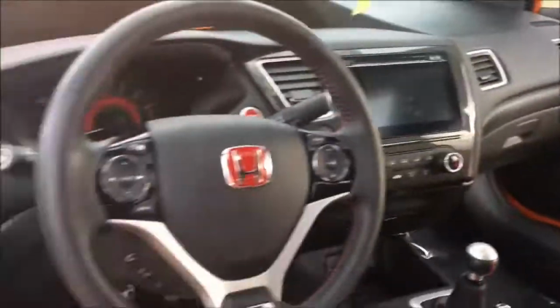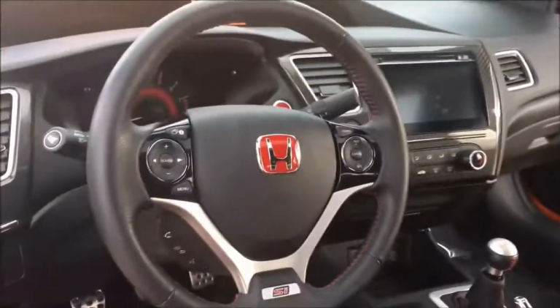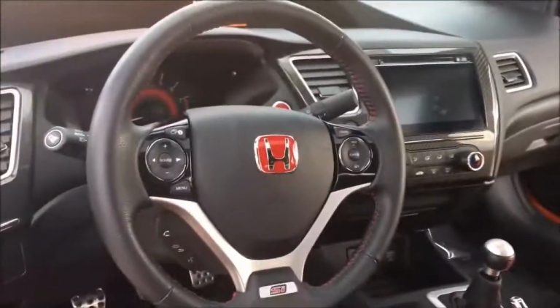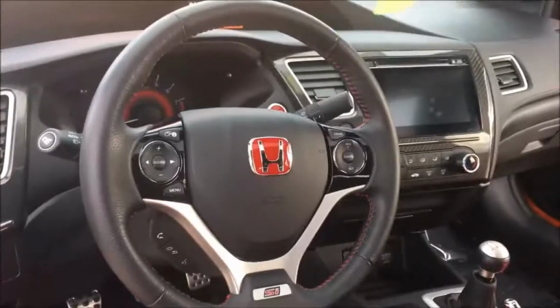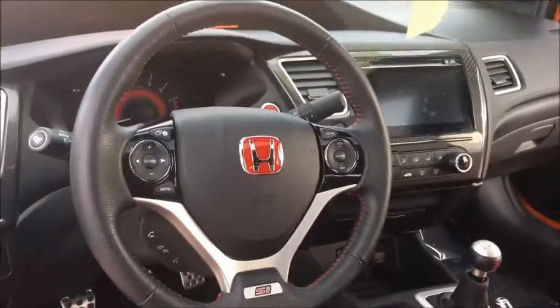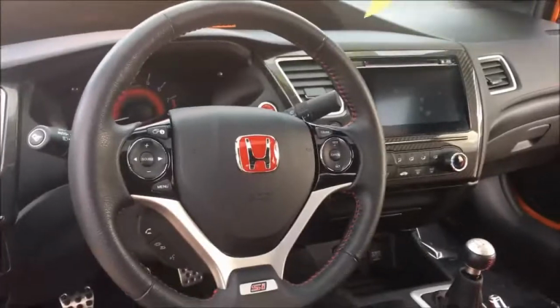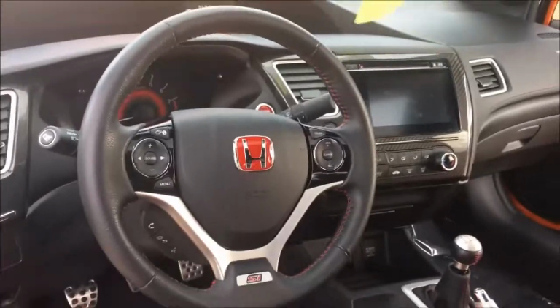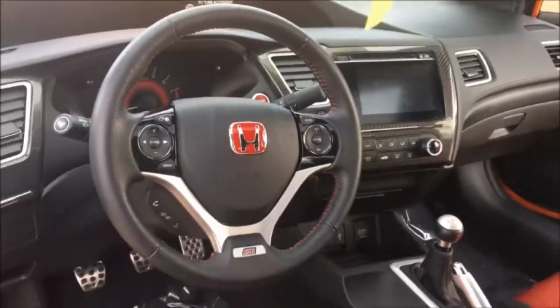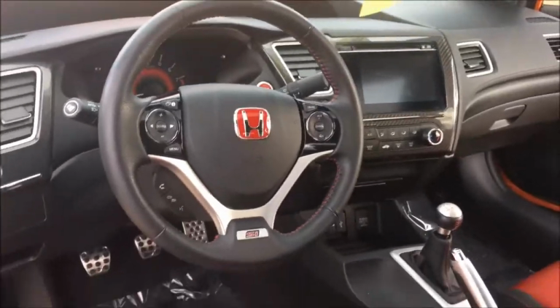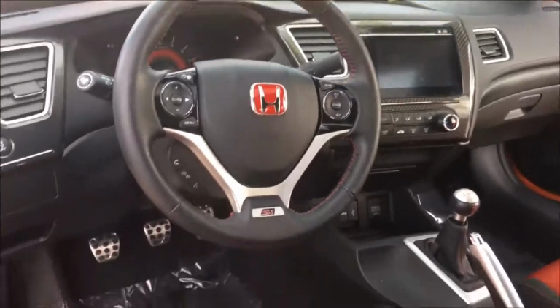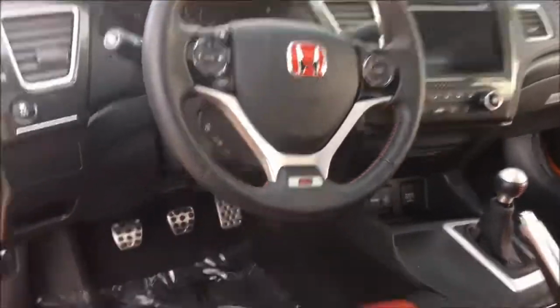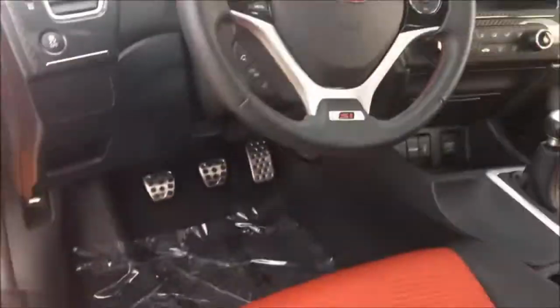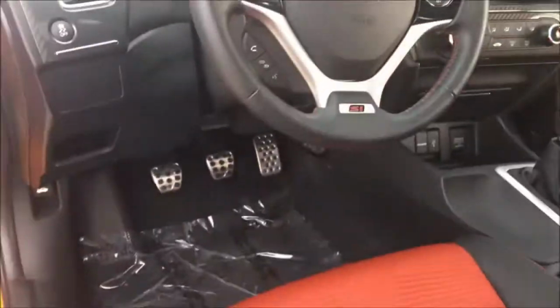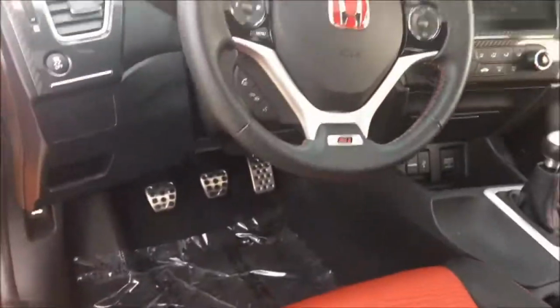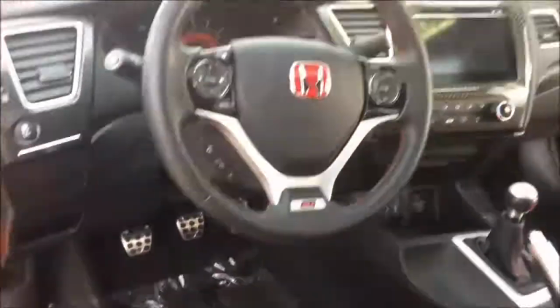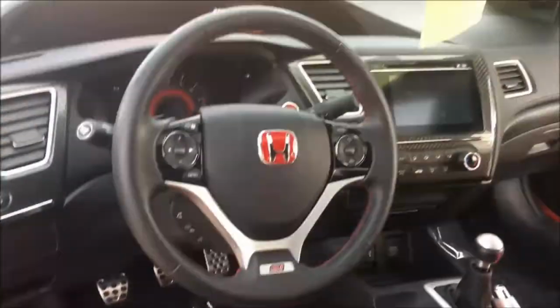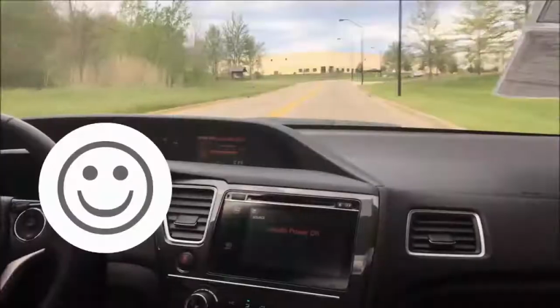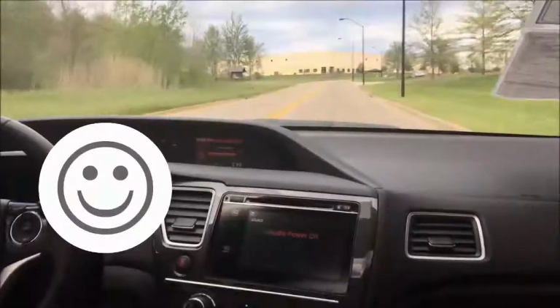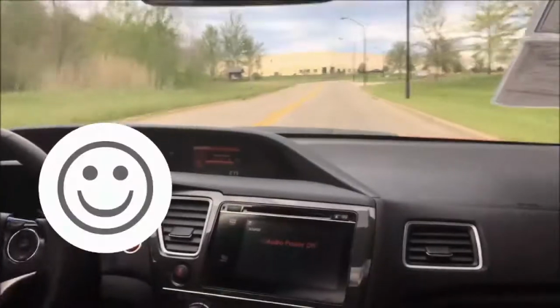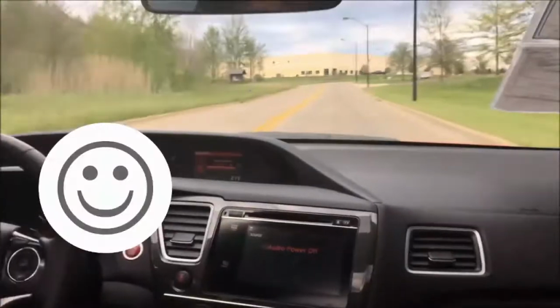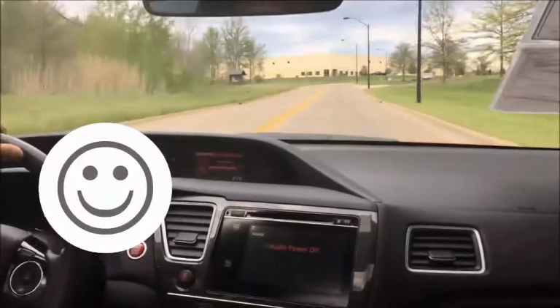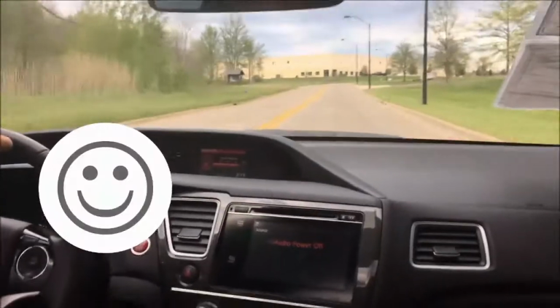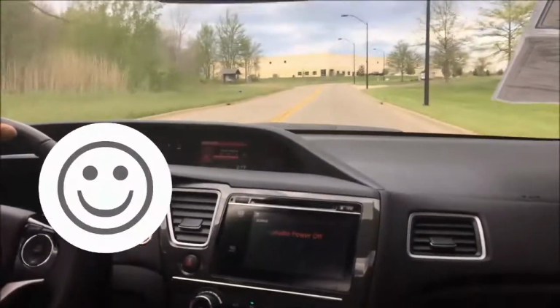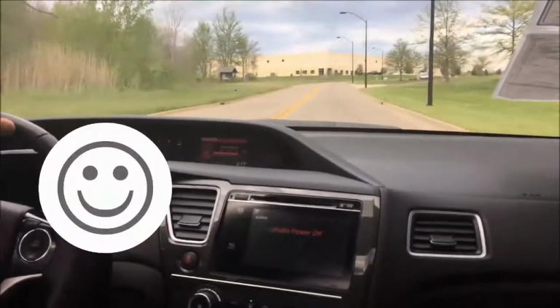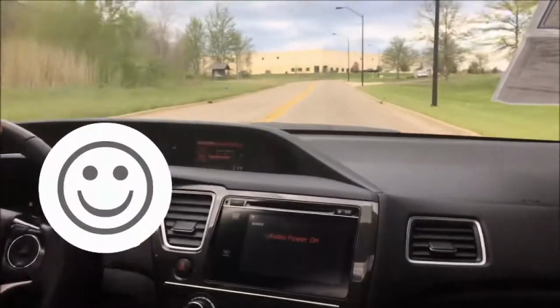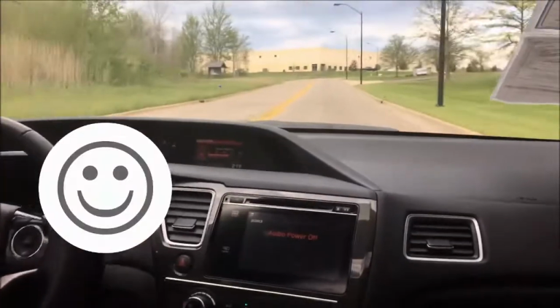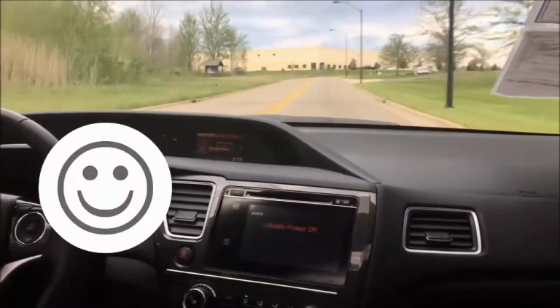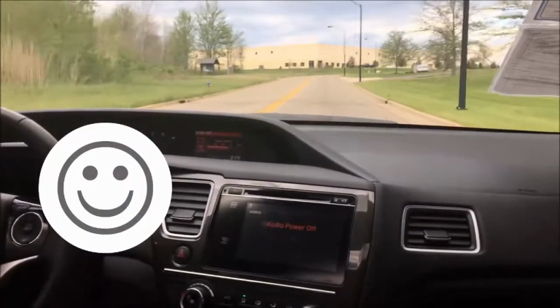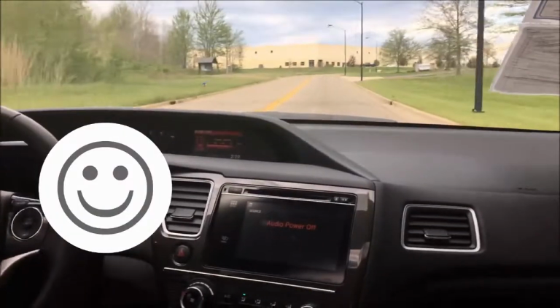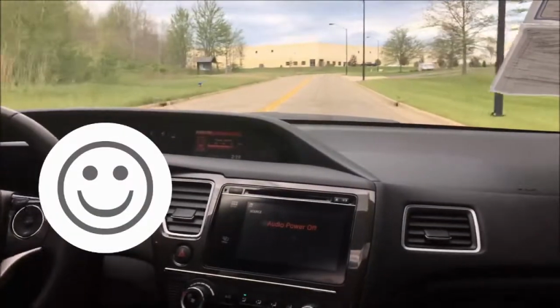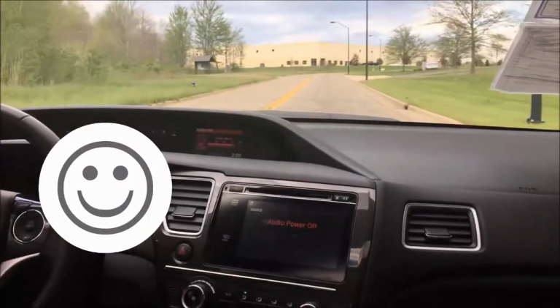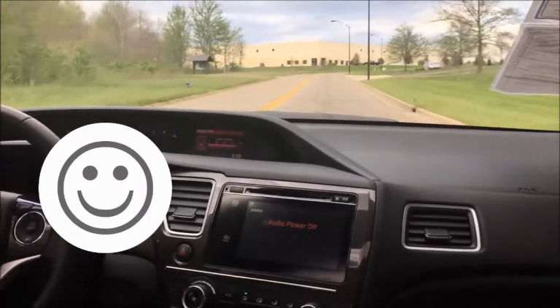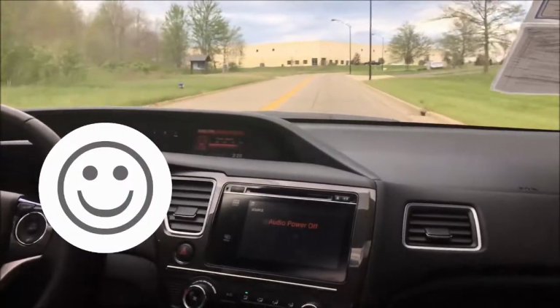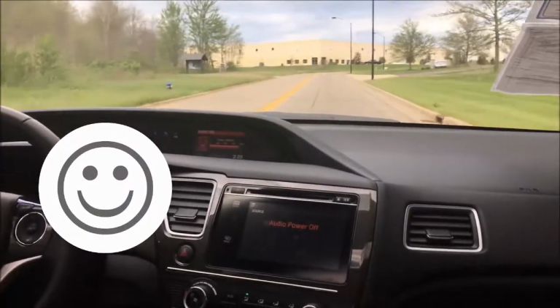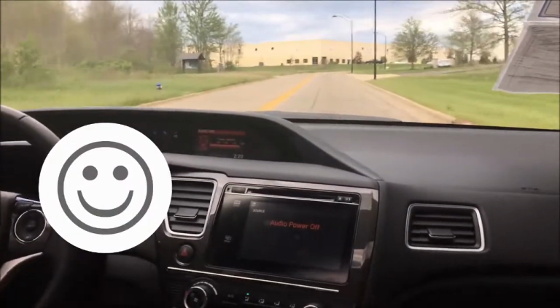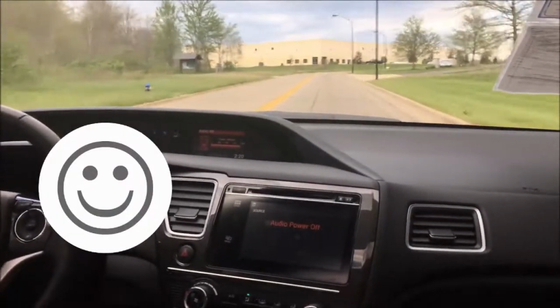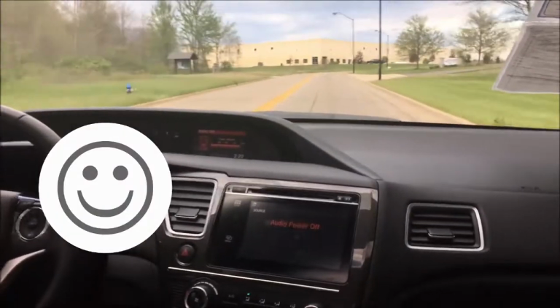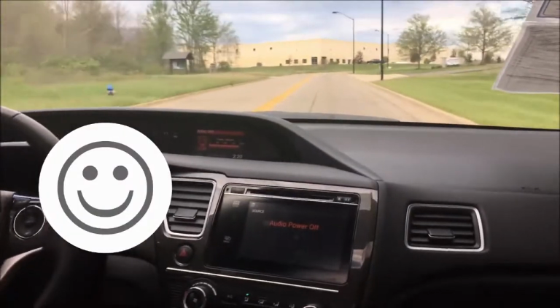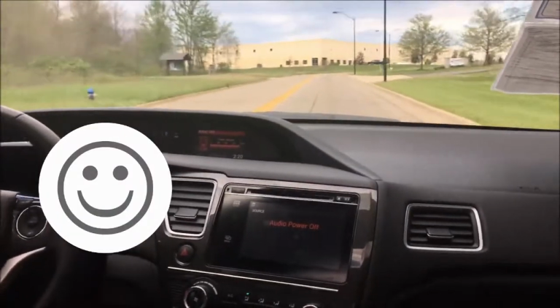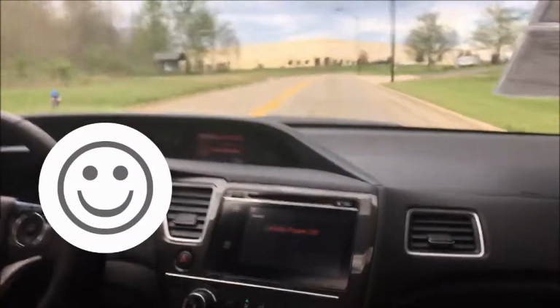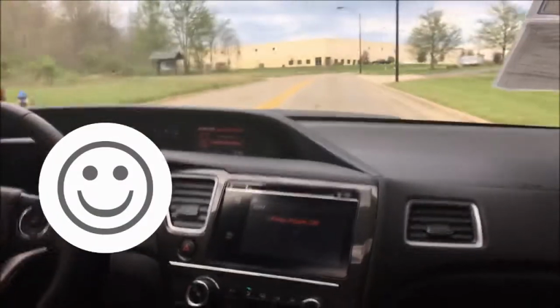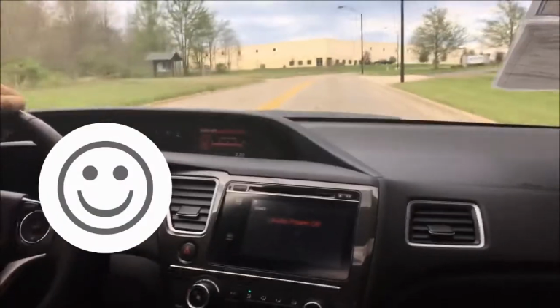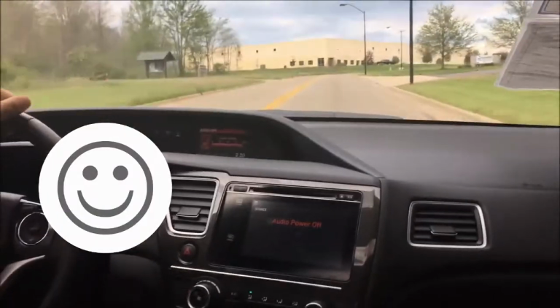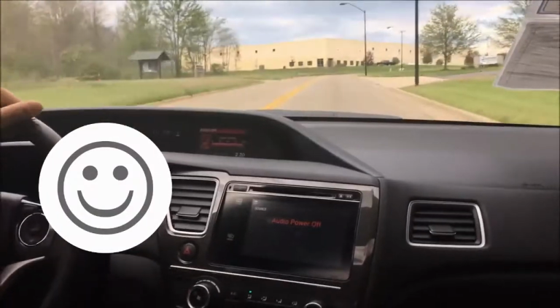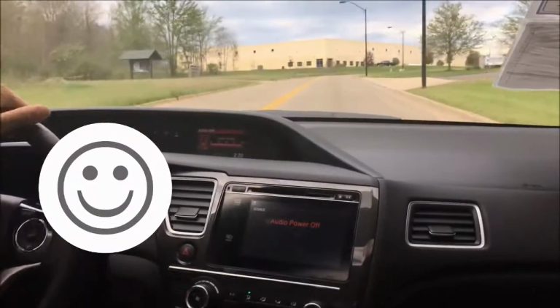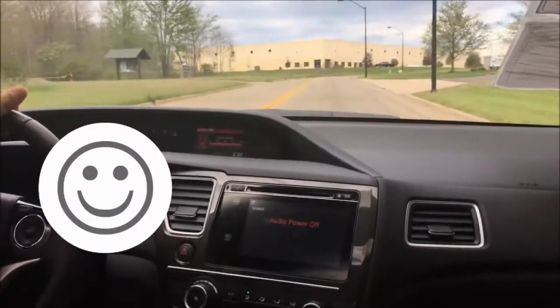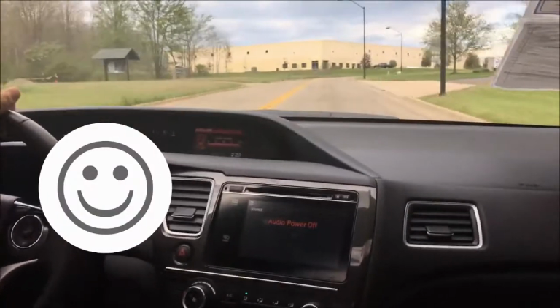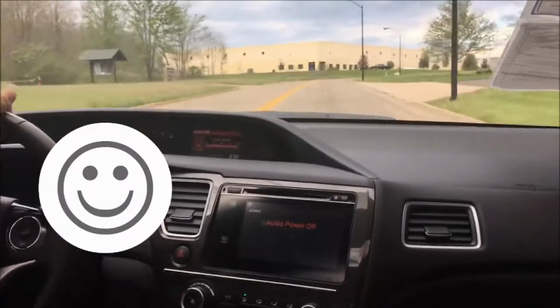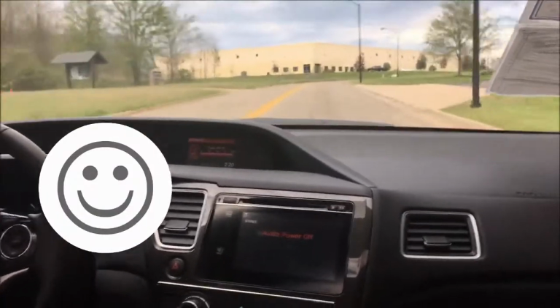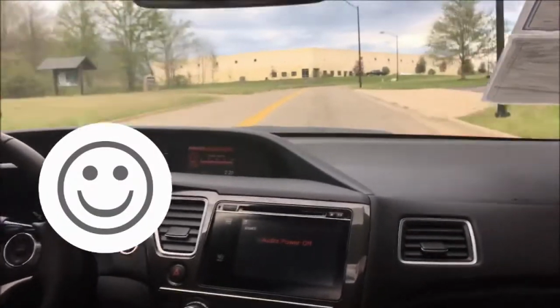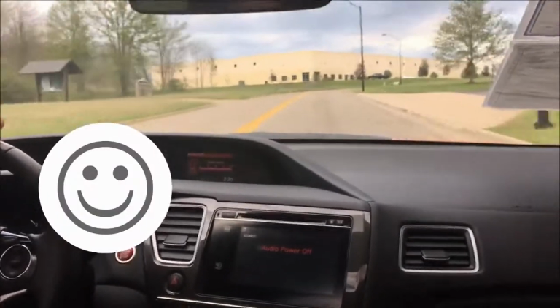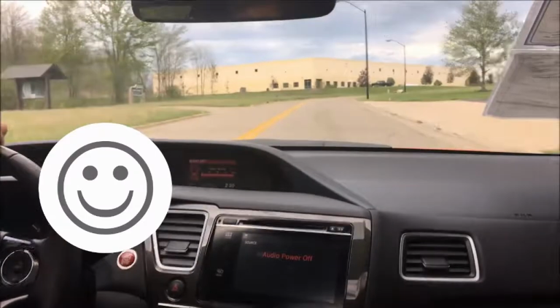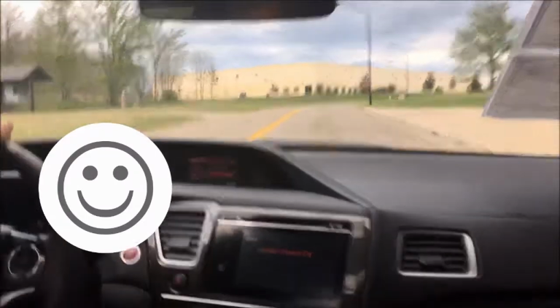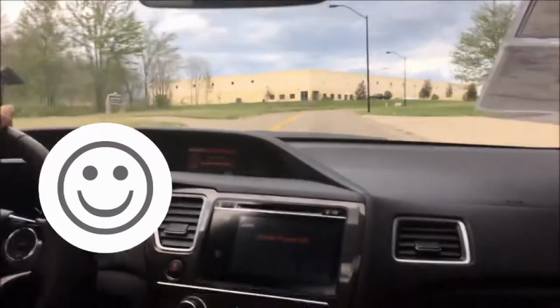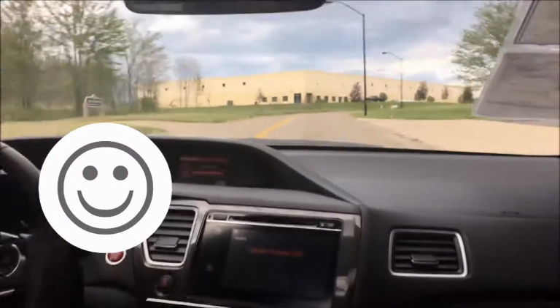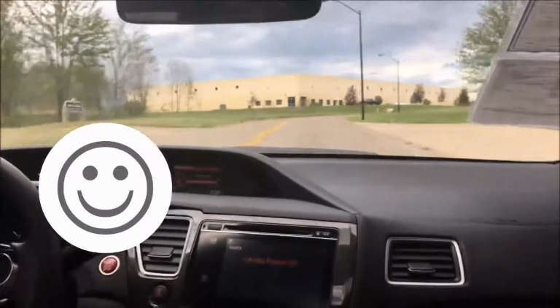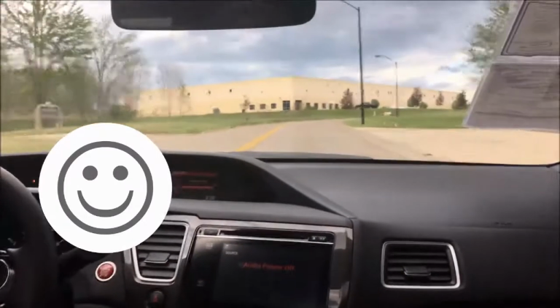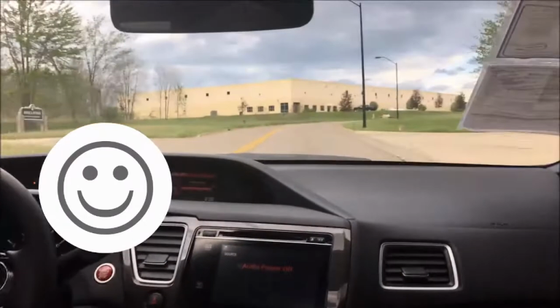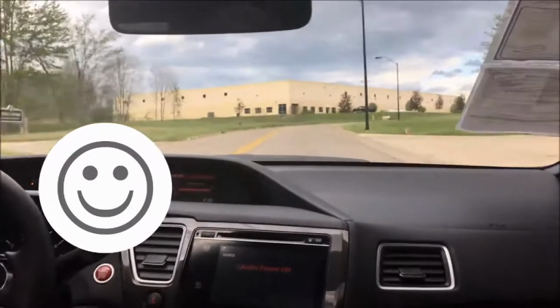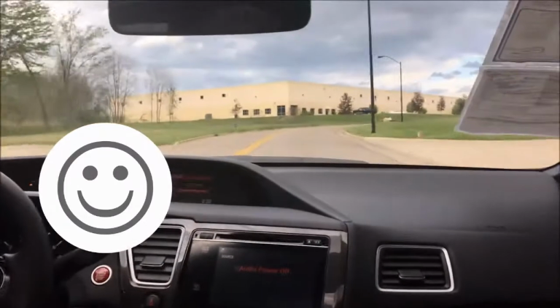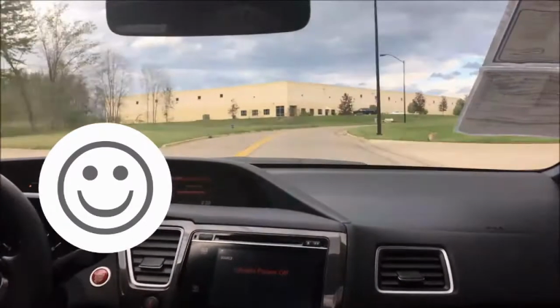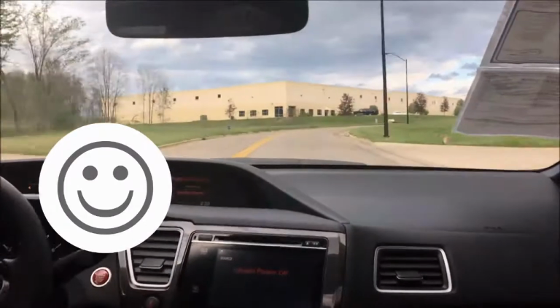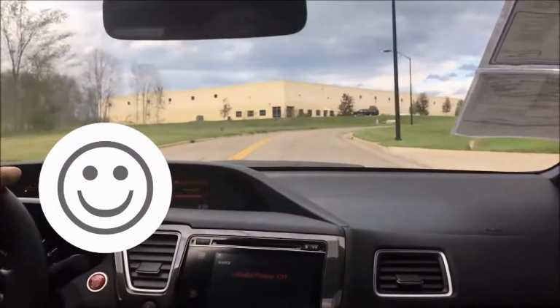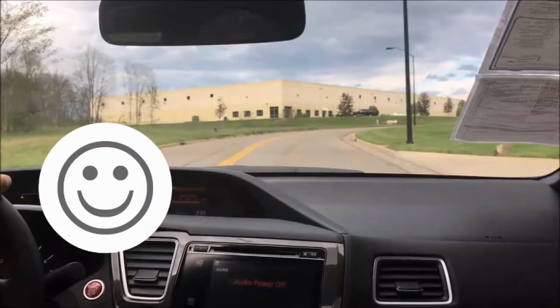Let's go for a ride. For legal and insurance reasons, we had to obscure this footage.